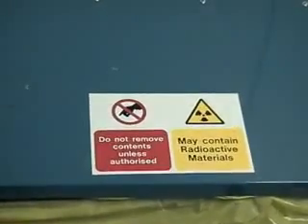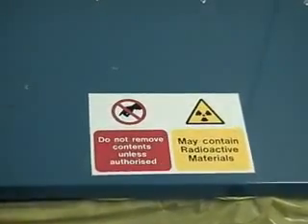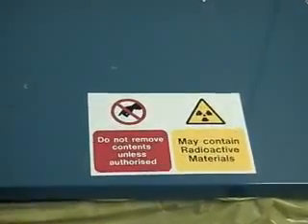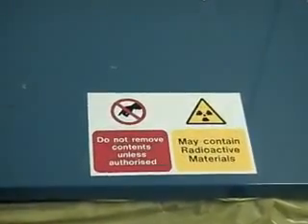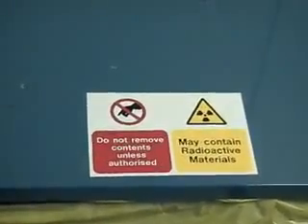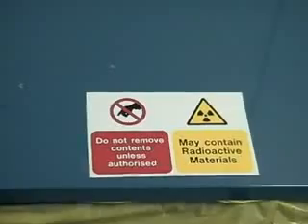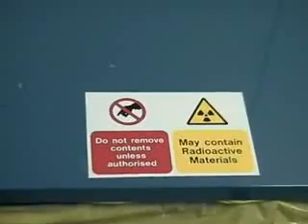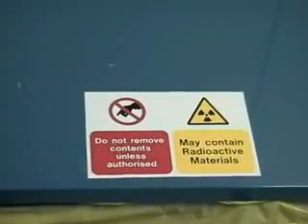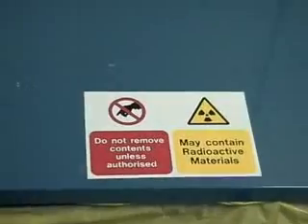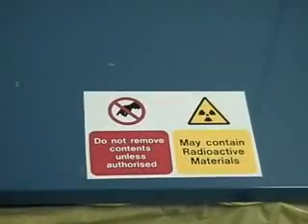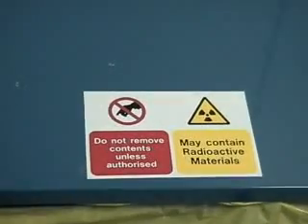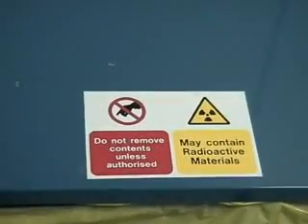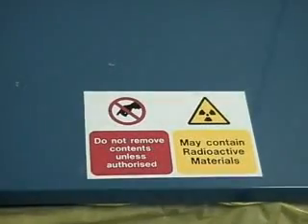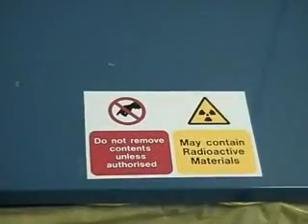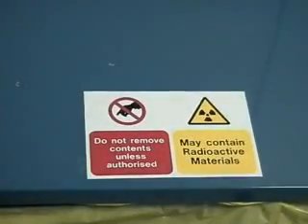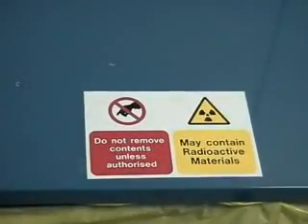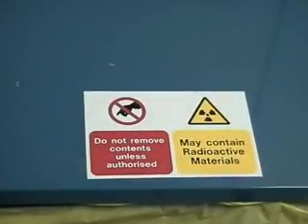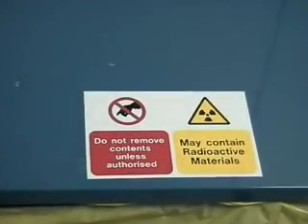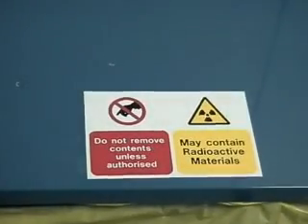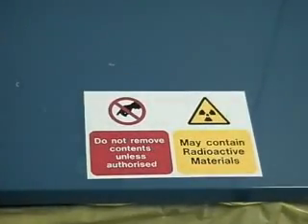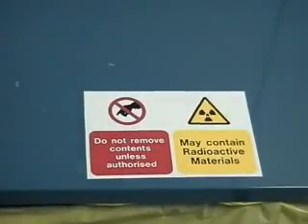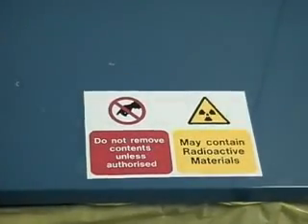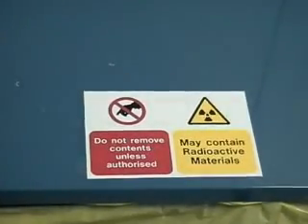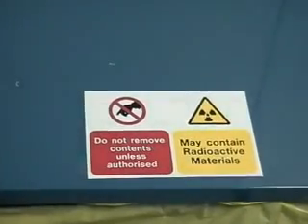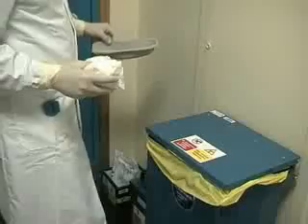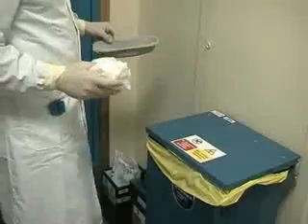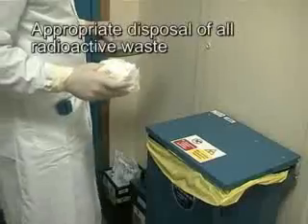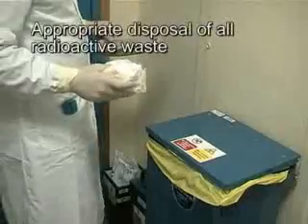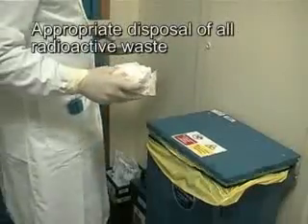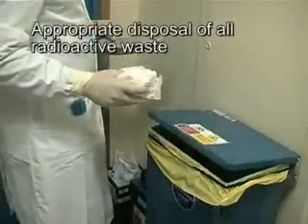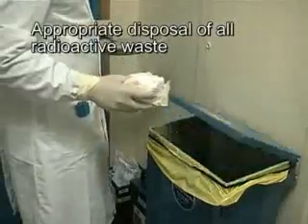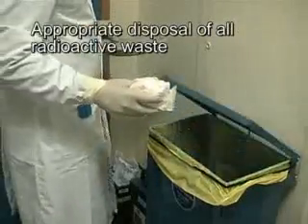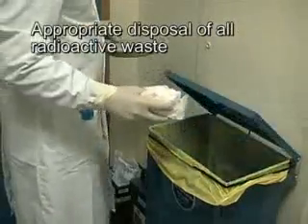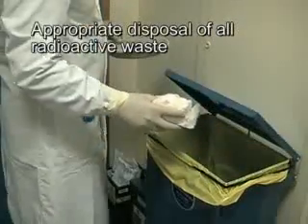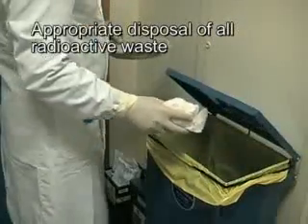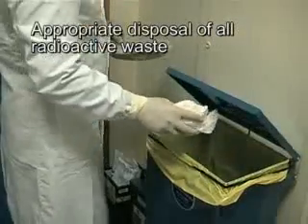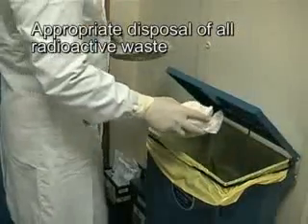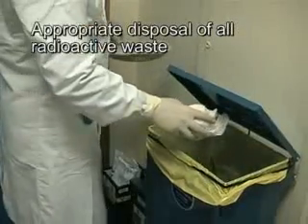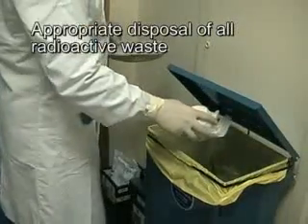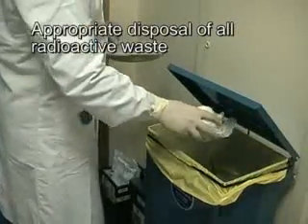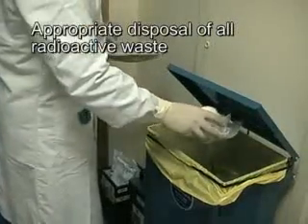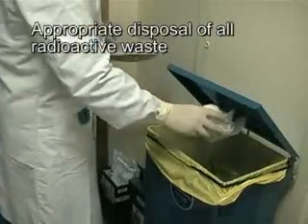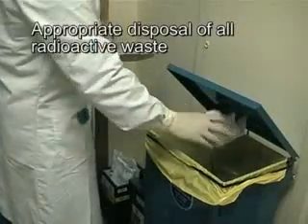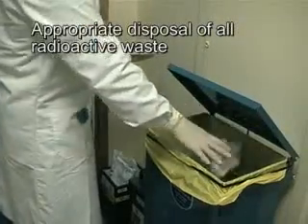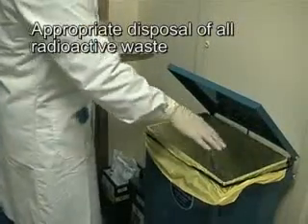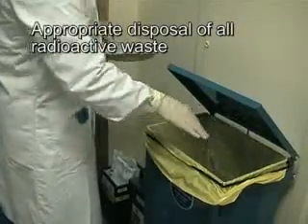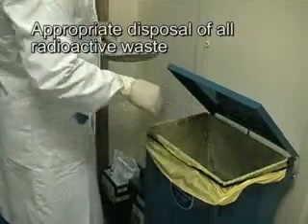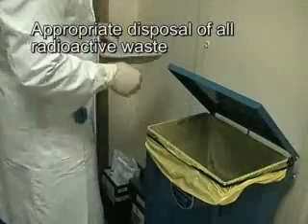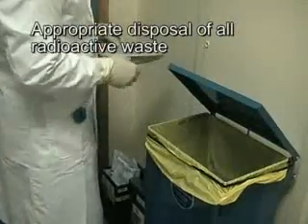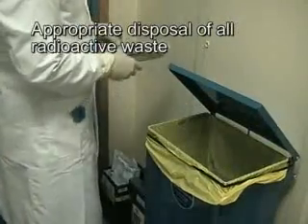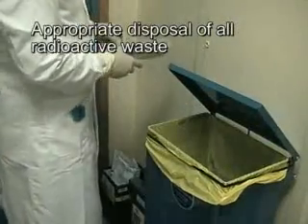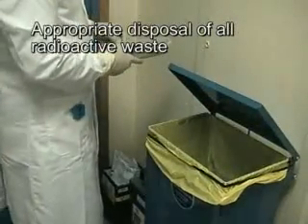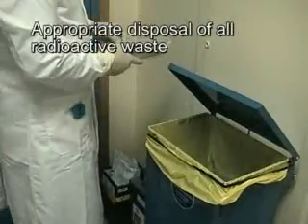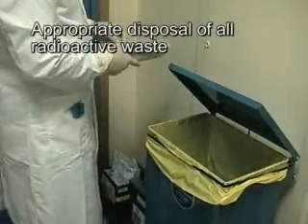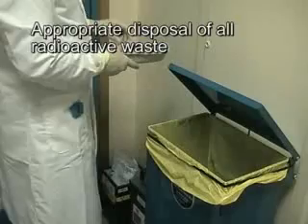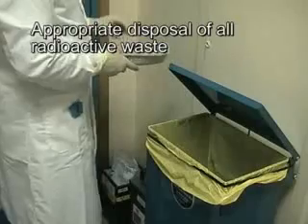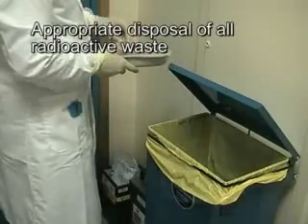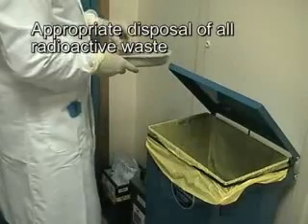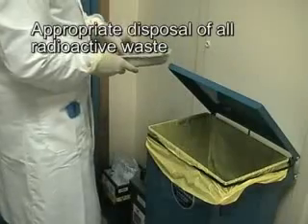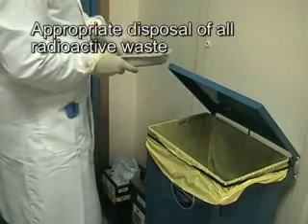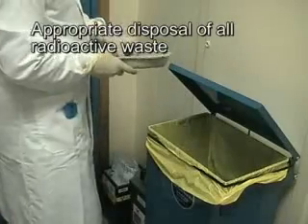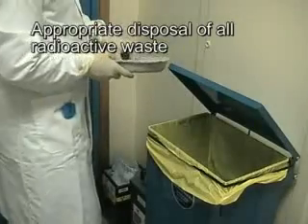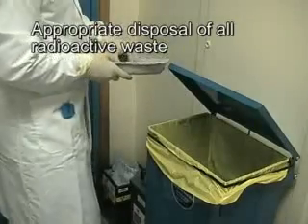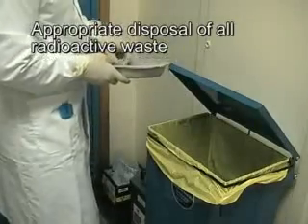Proper disposal of contaminated radioactive waste is extremely important.